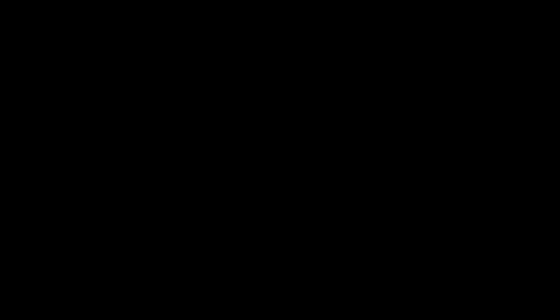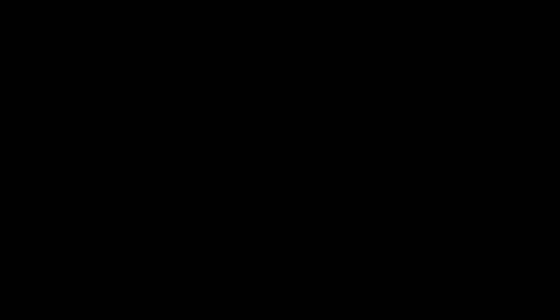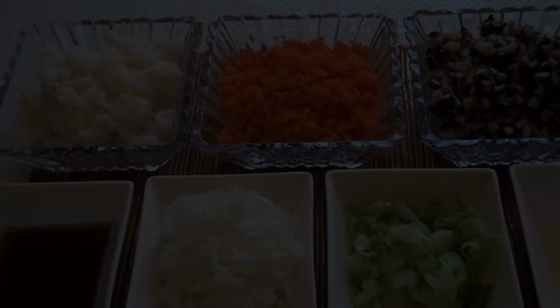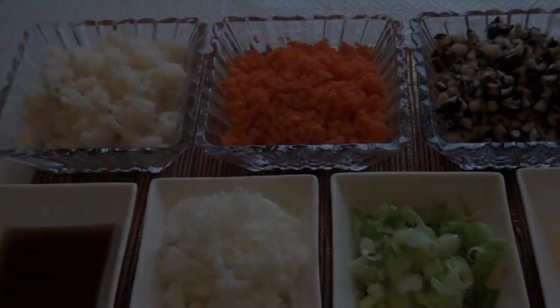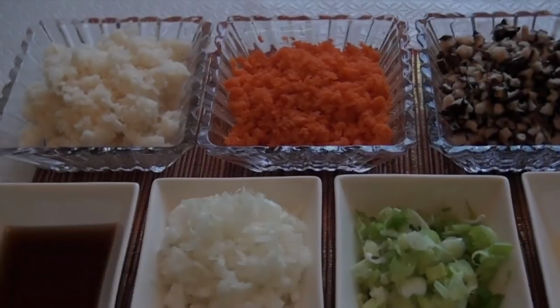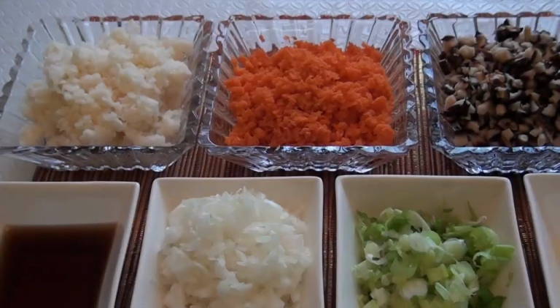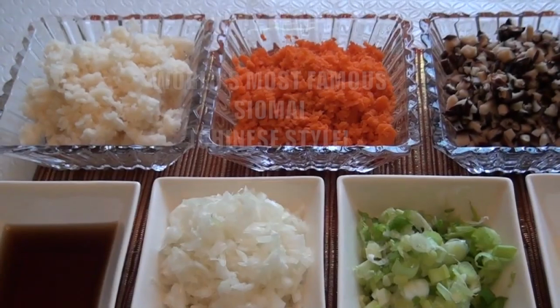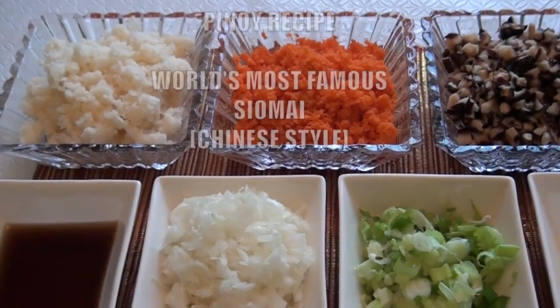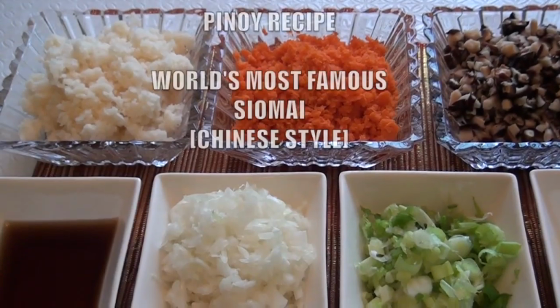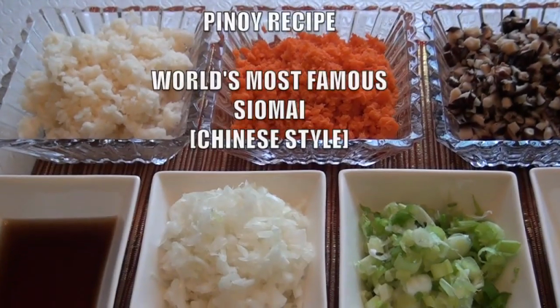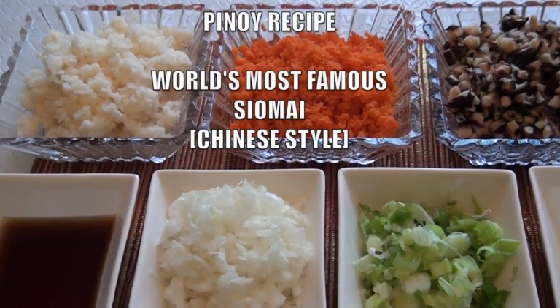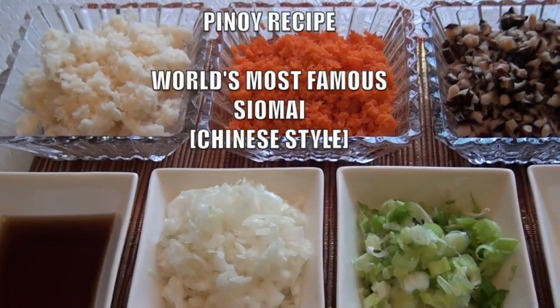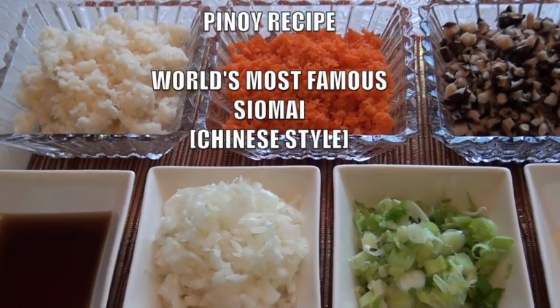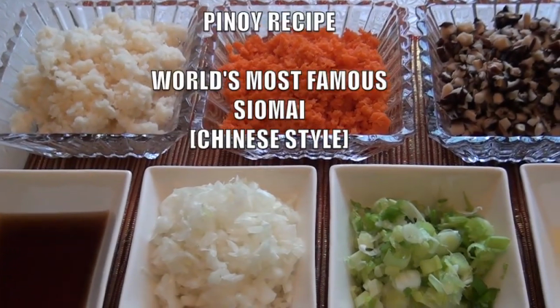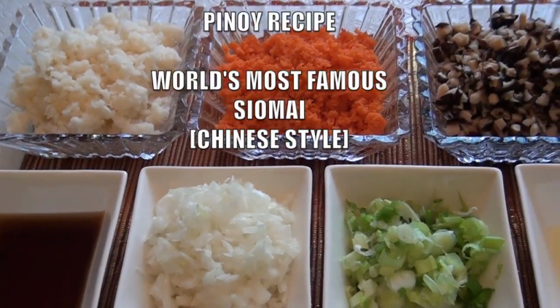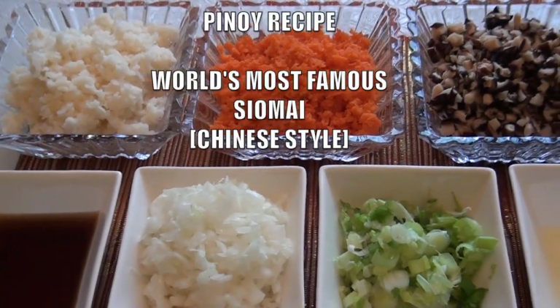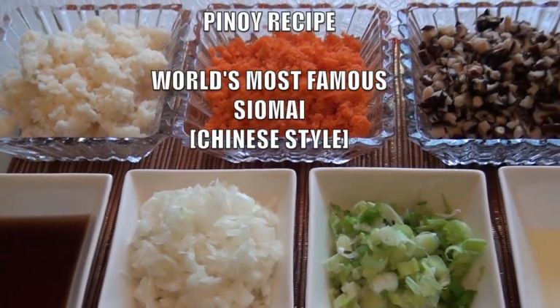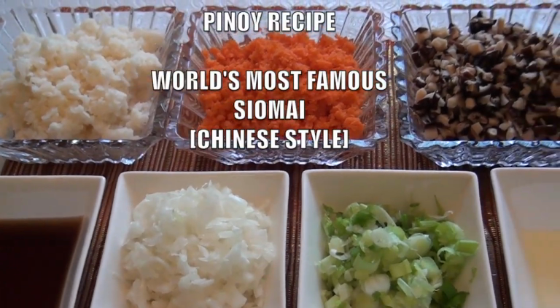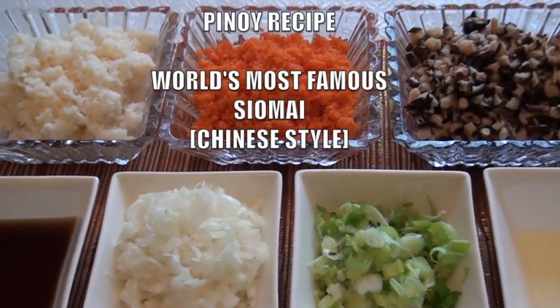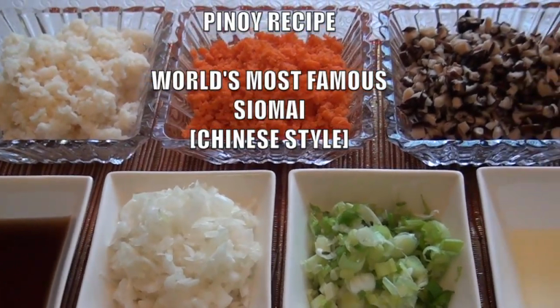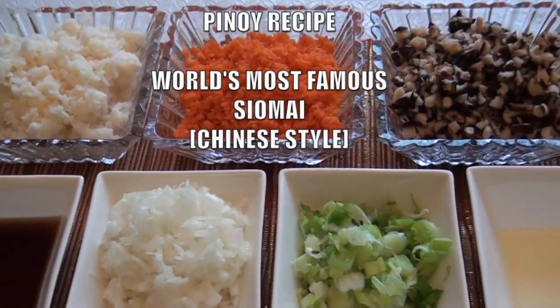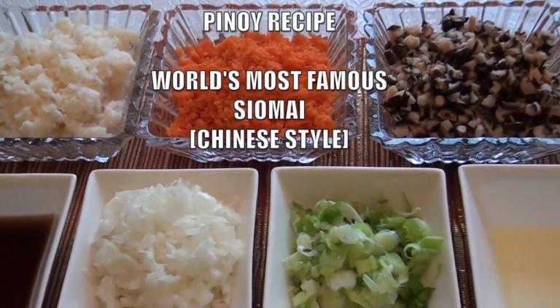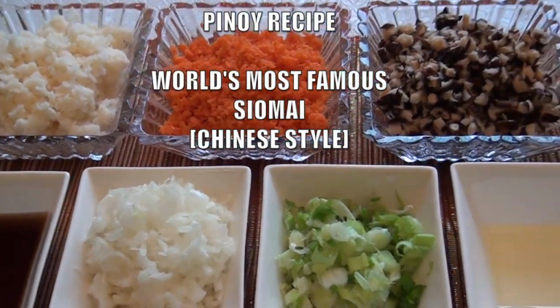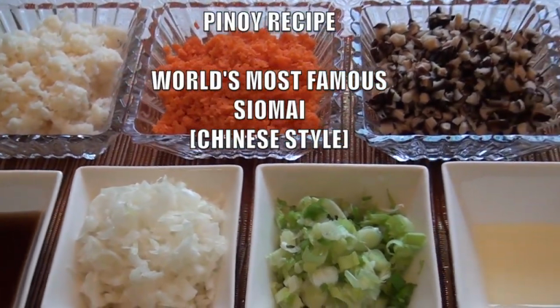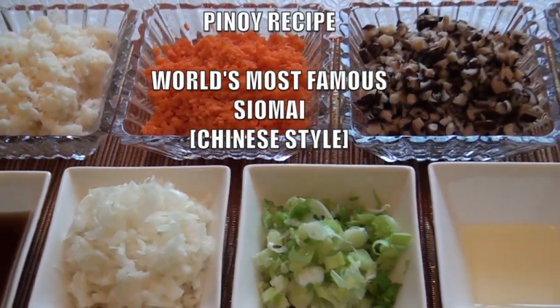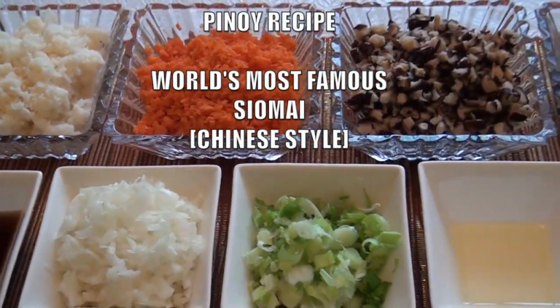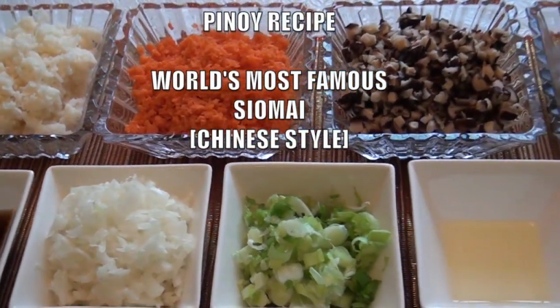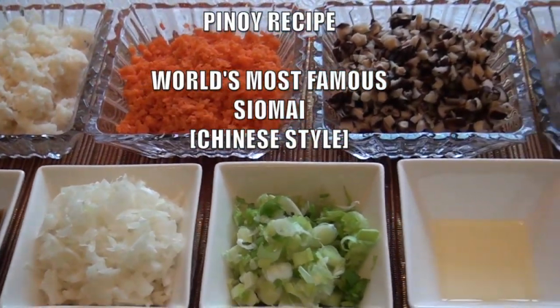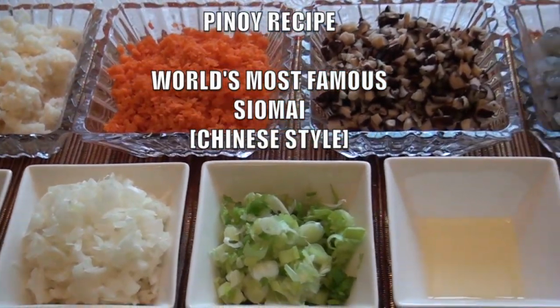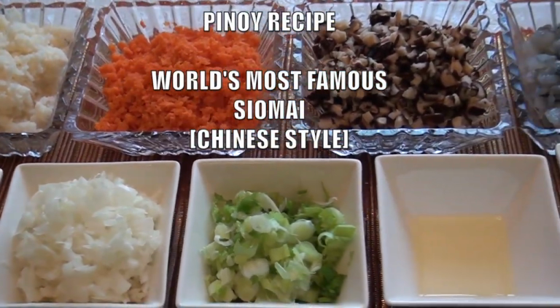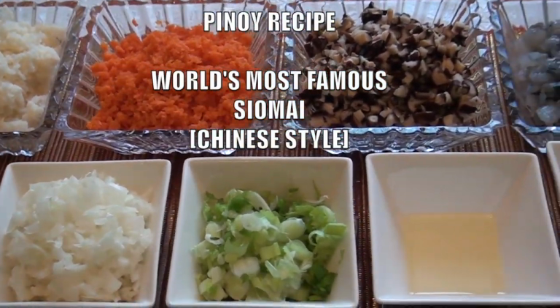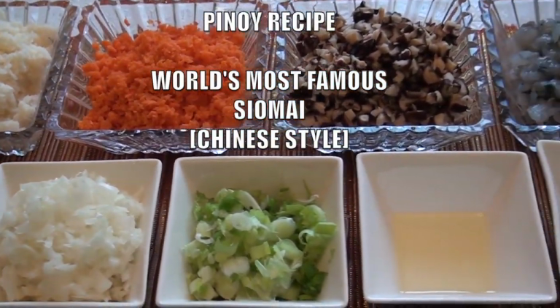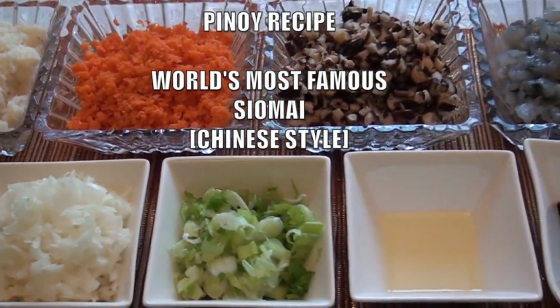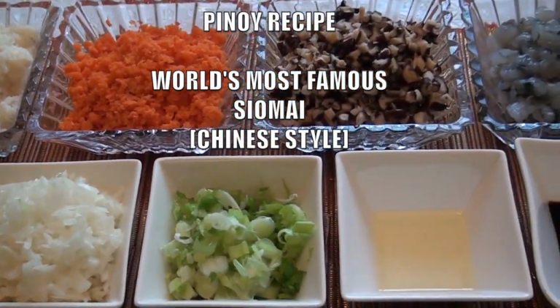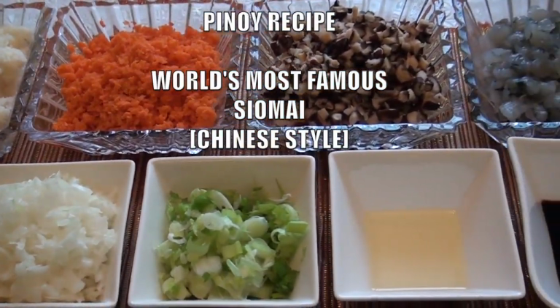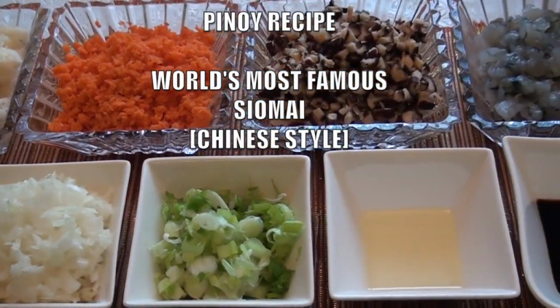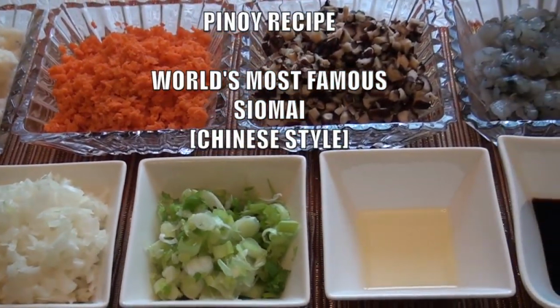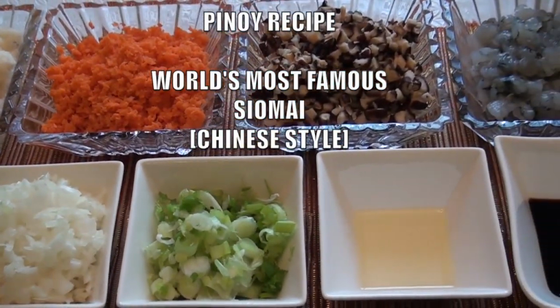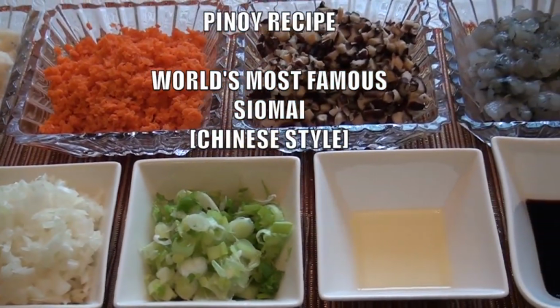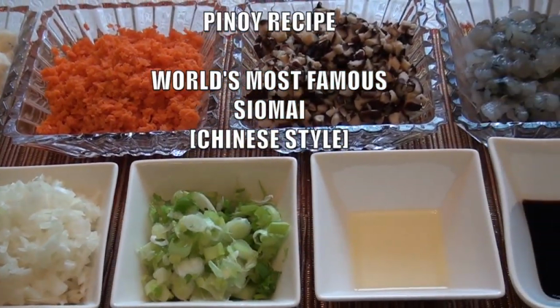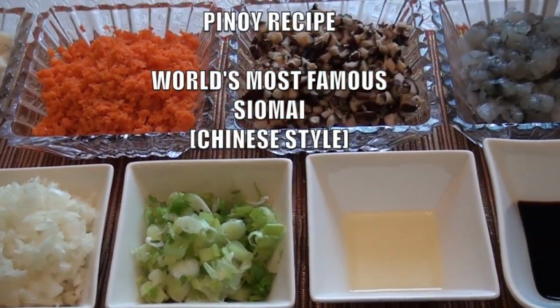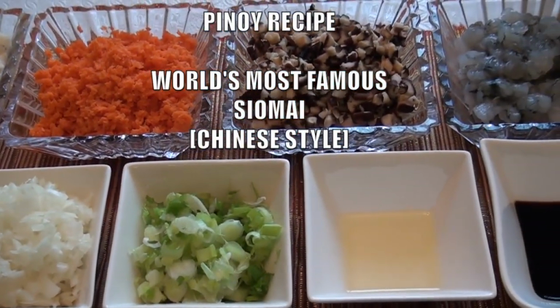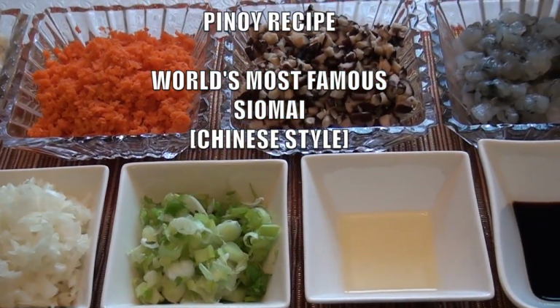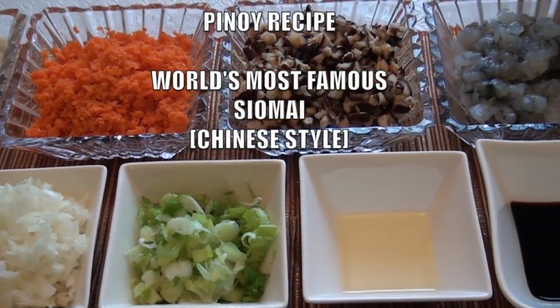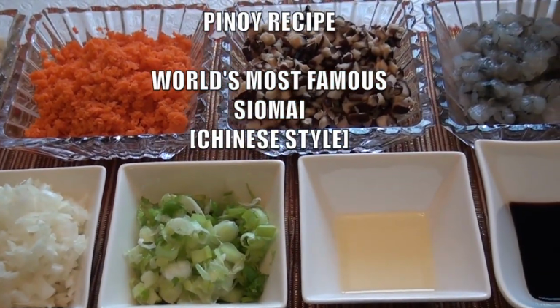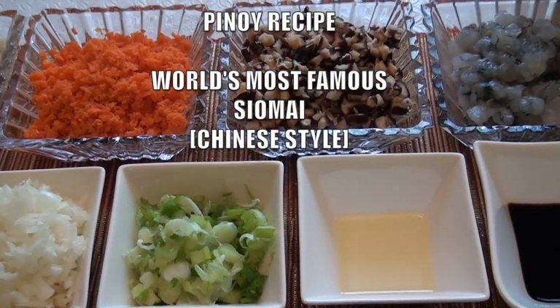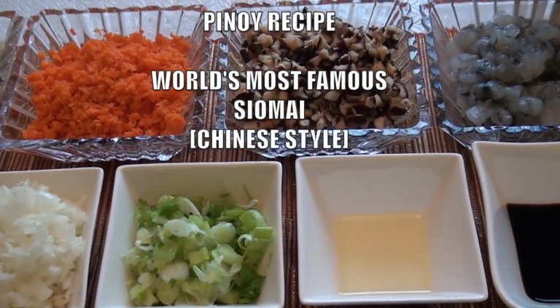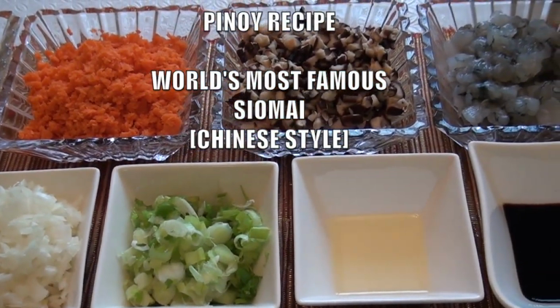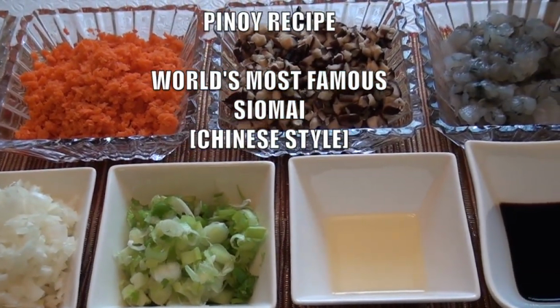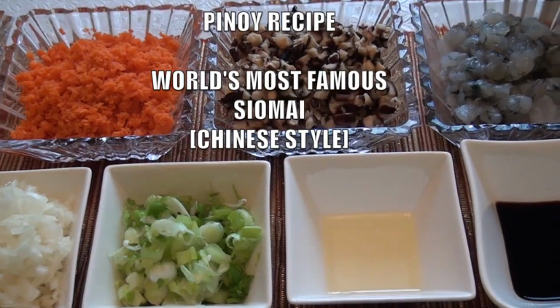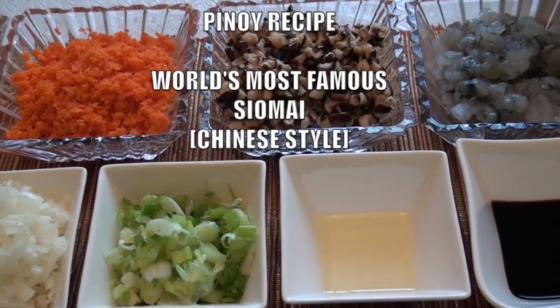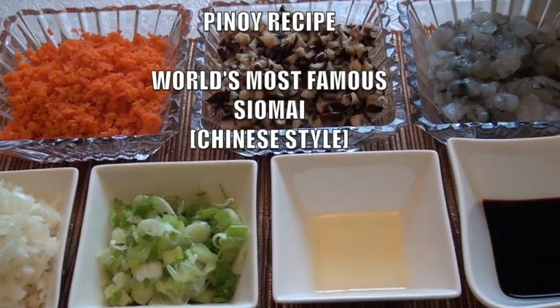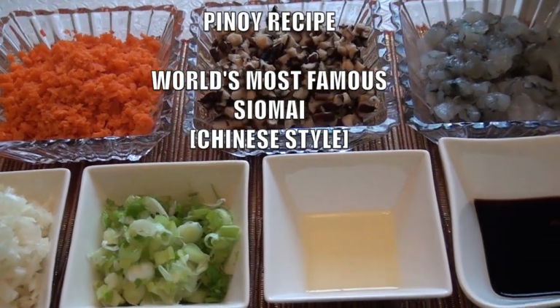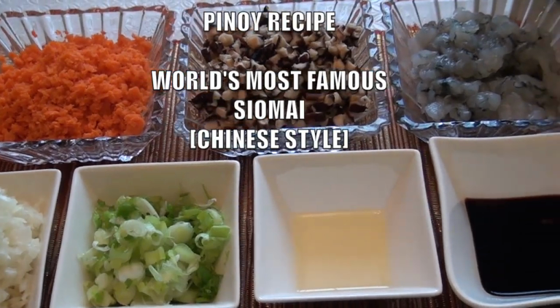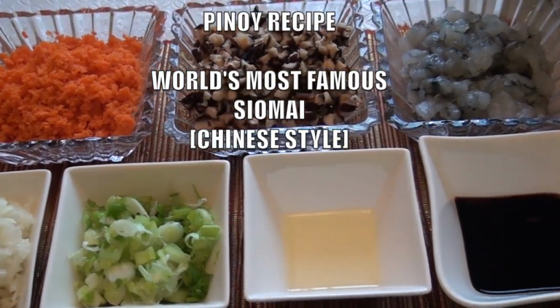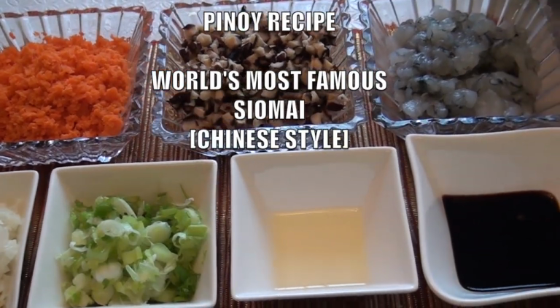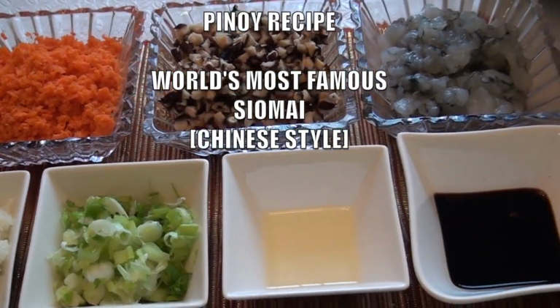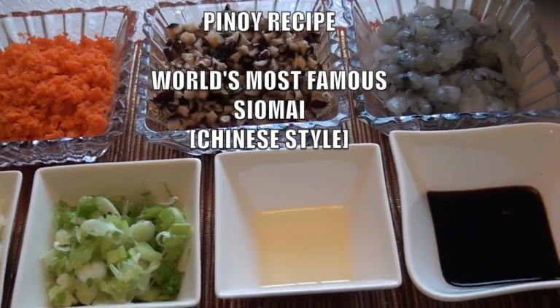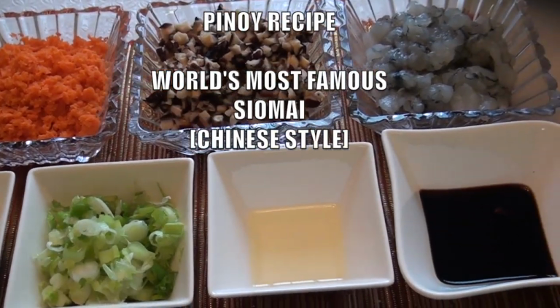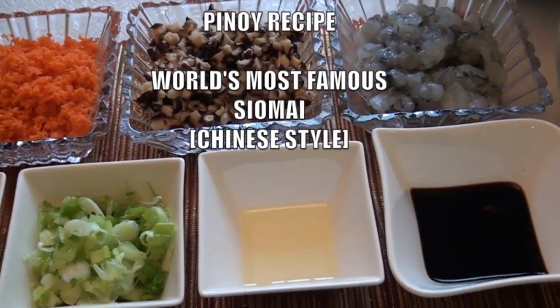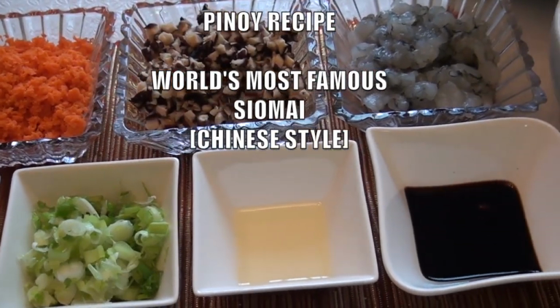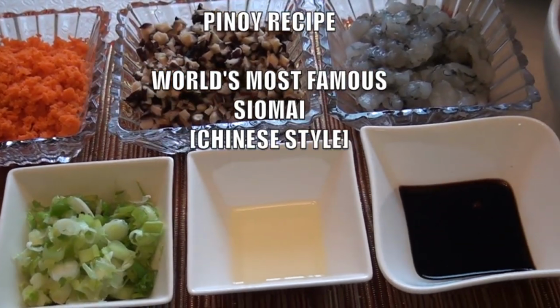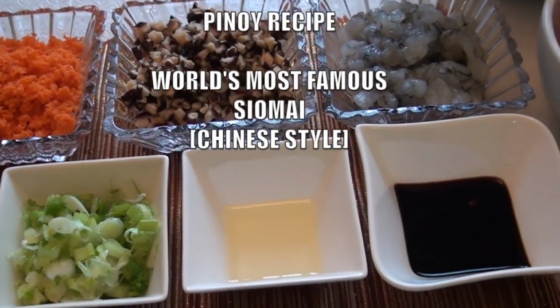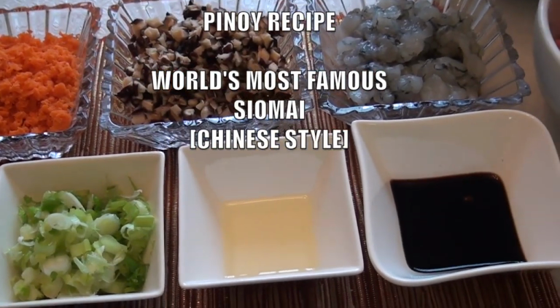Hello everyone, in this video you will learn how to make the world's famous pork siomai Chinese recipe.